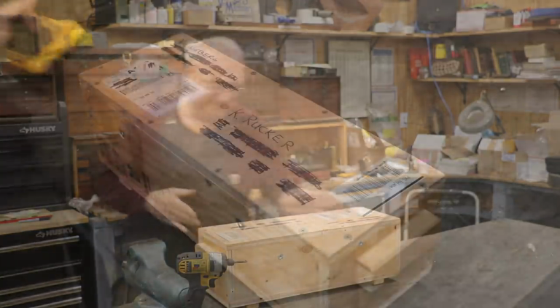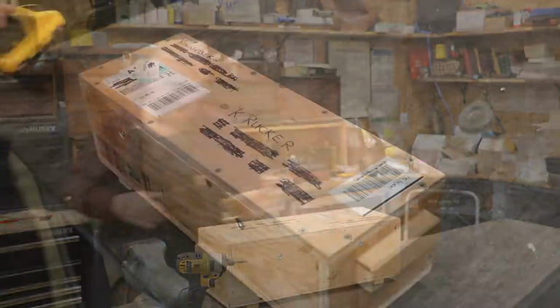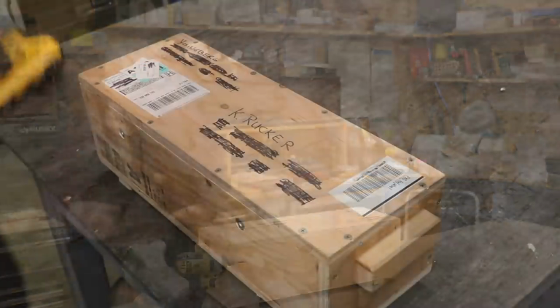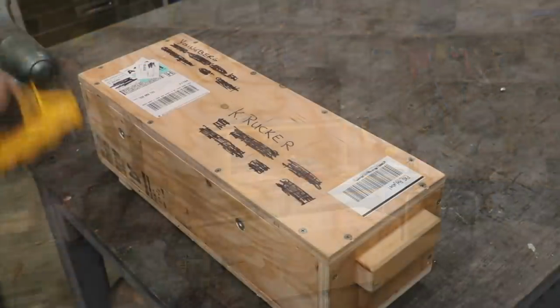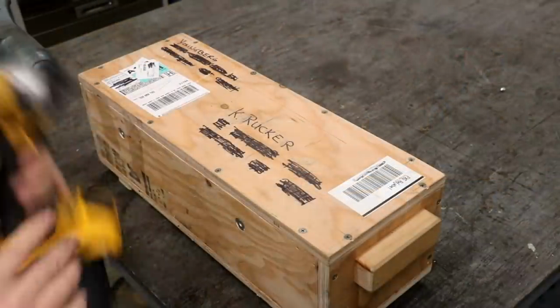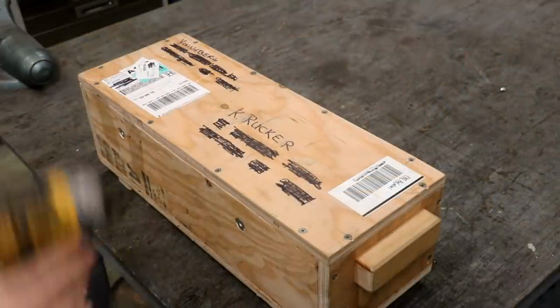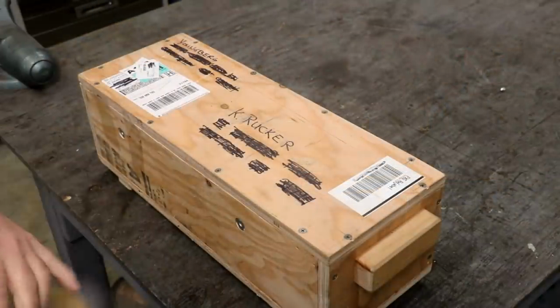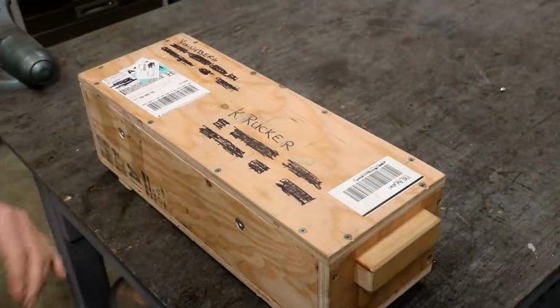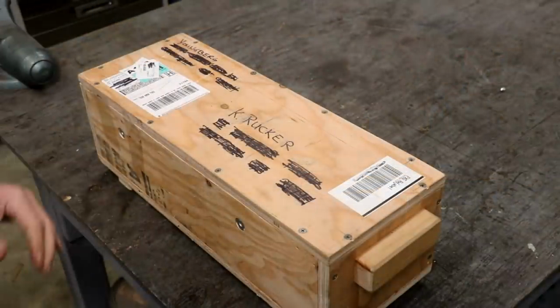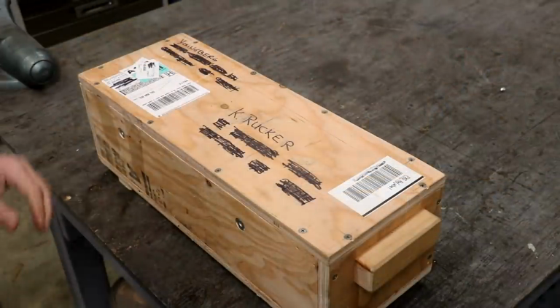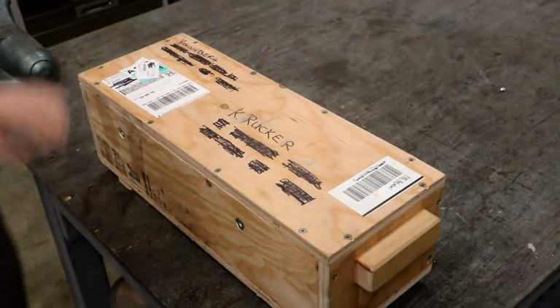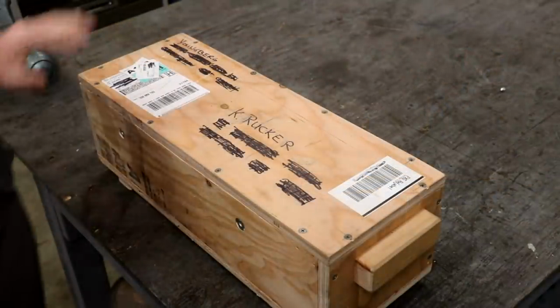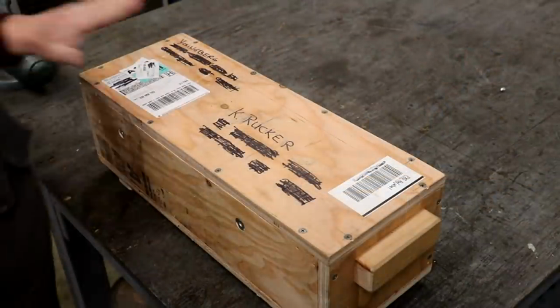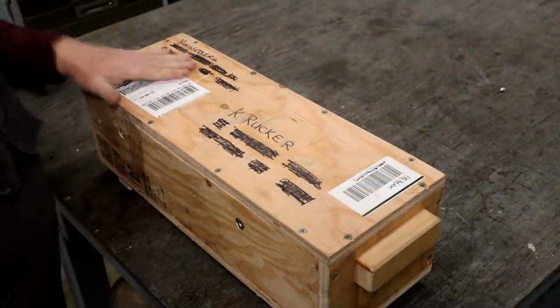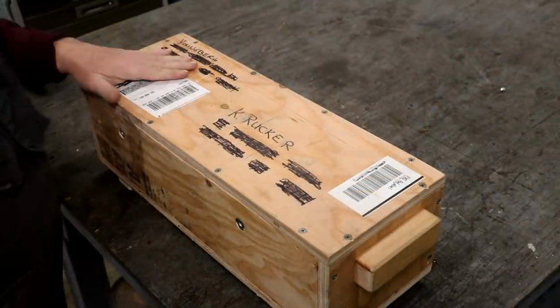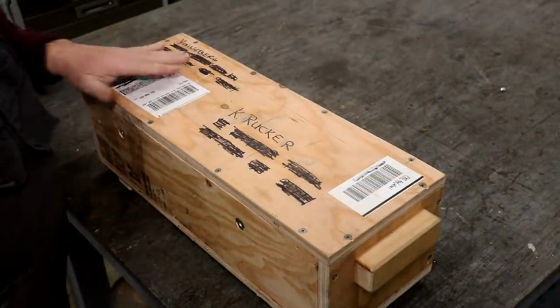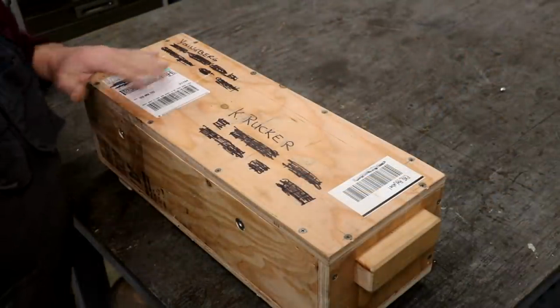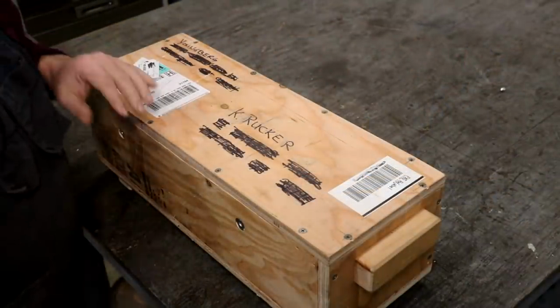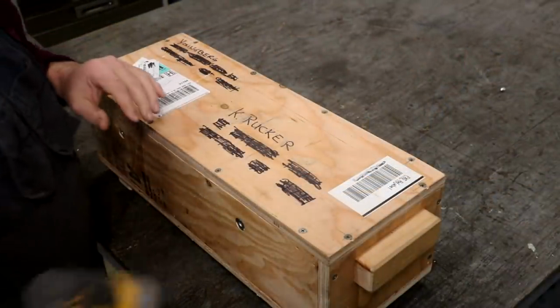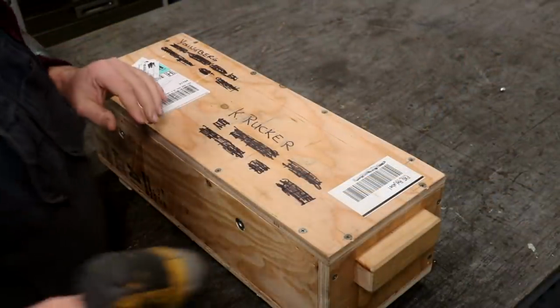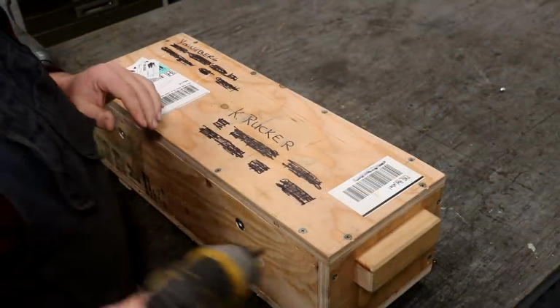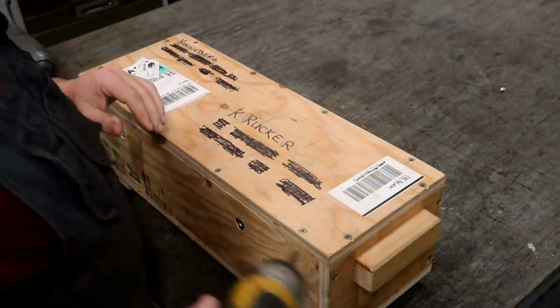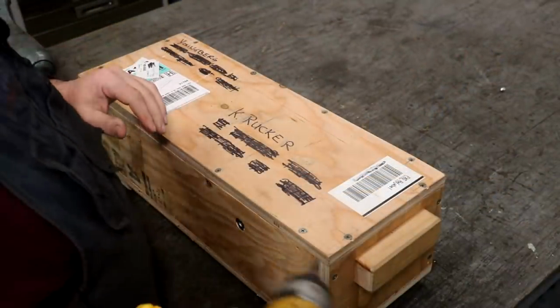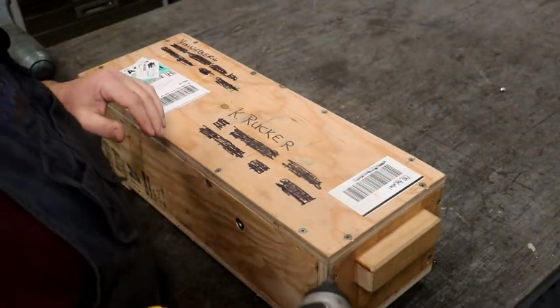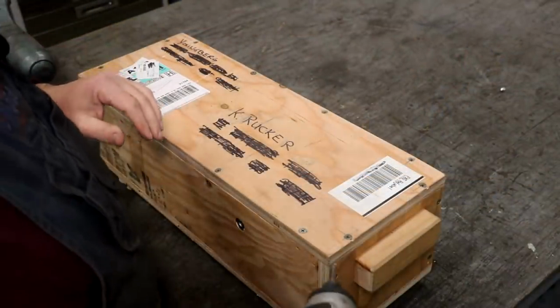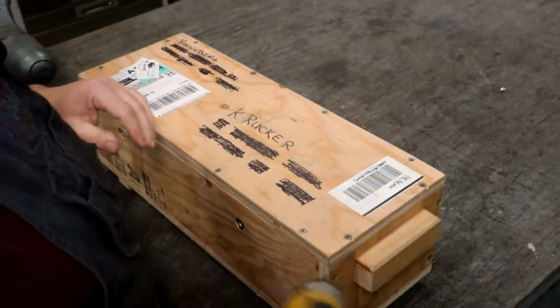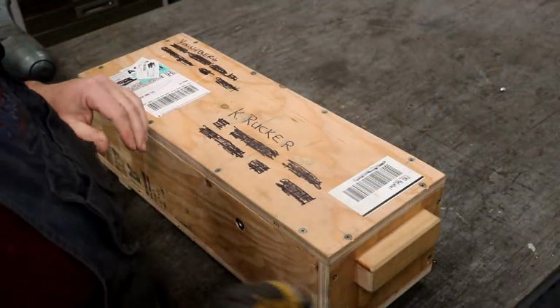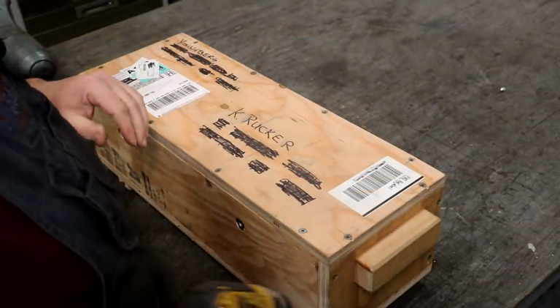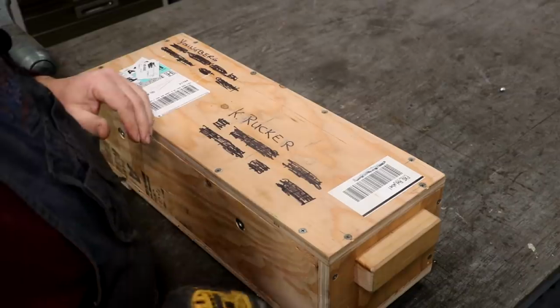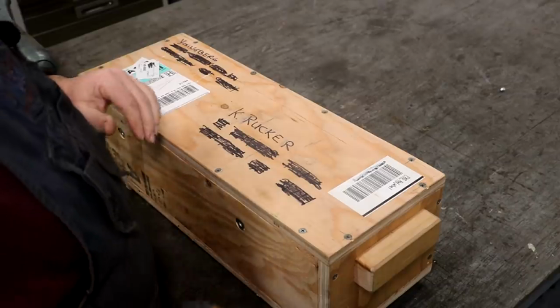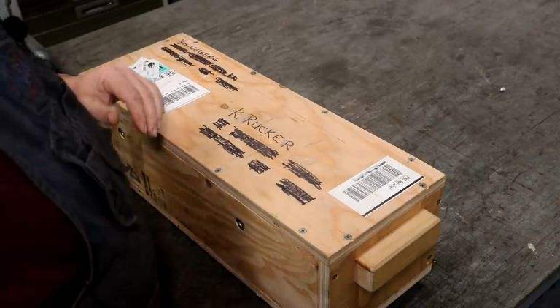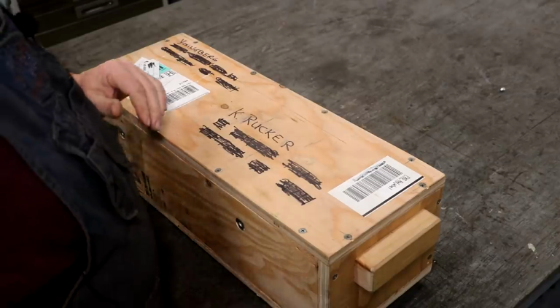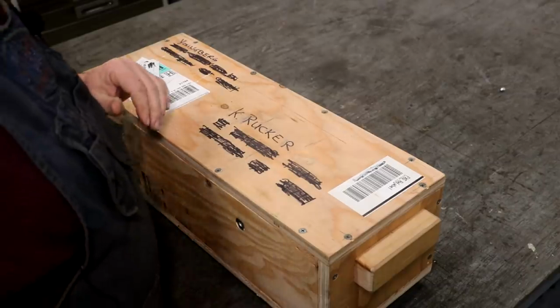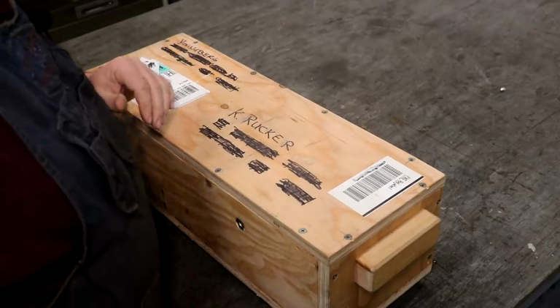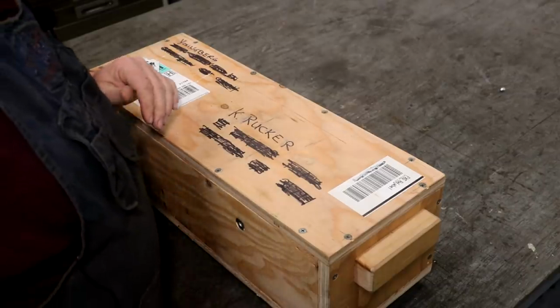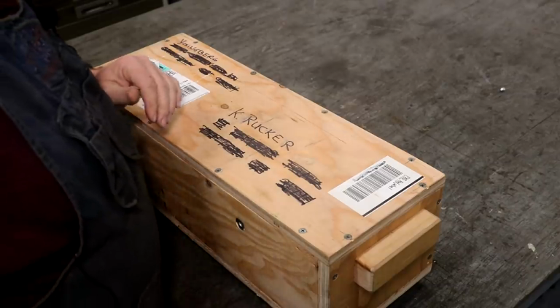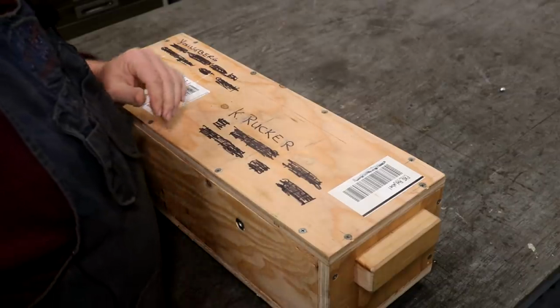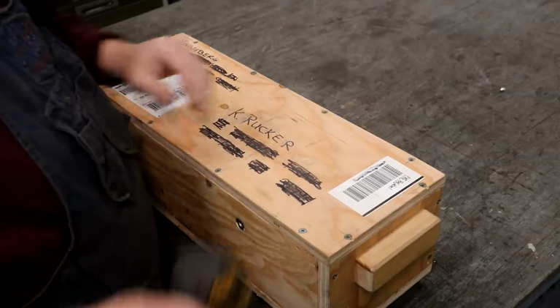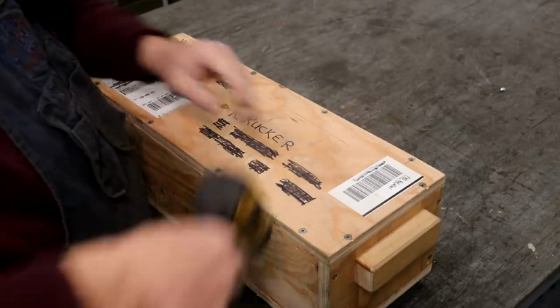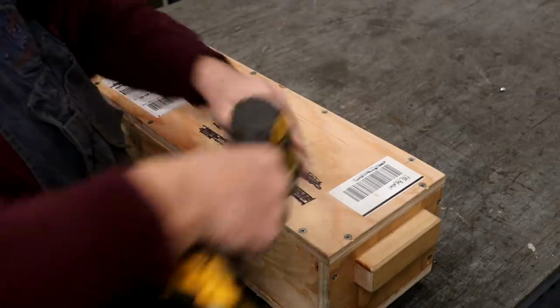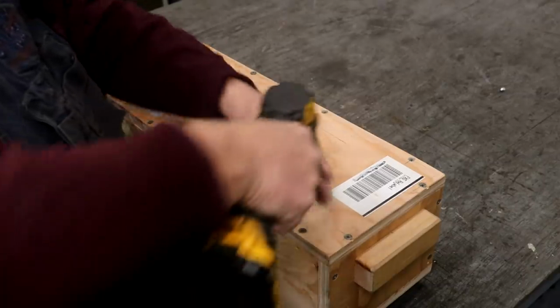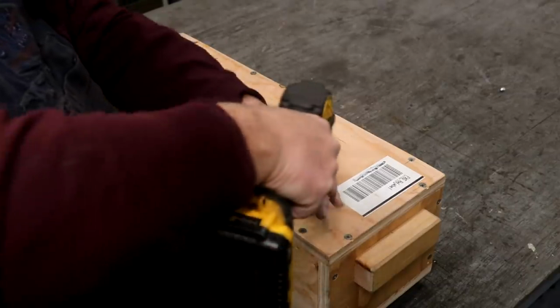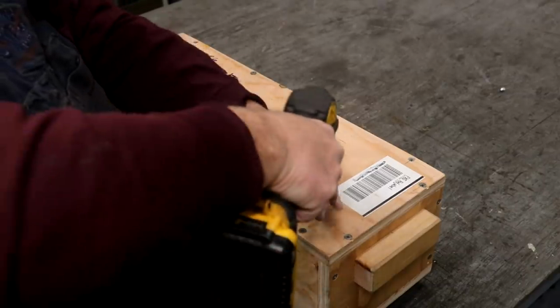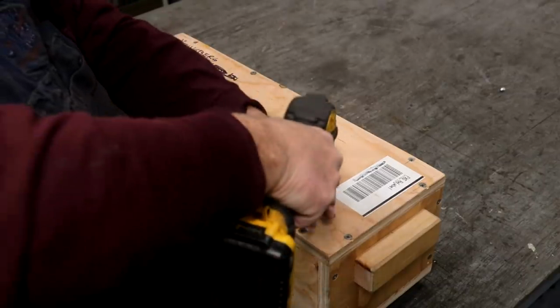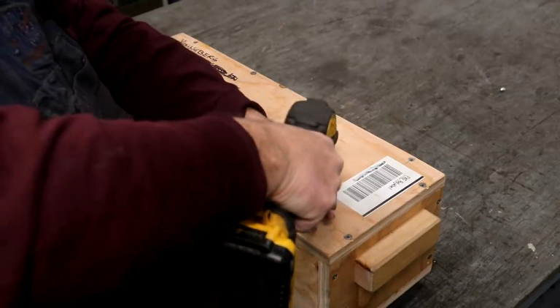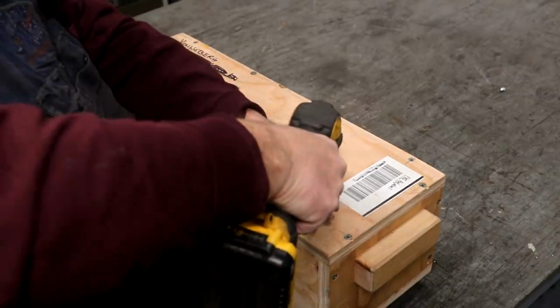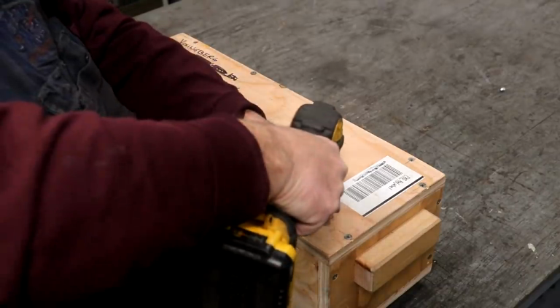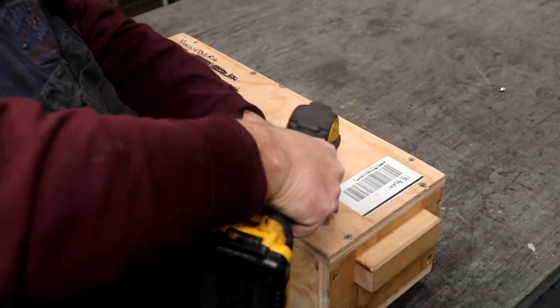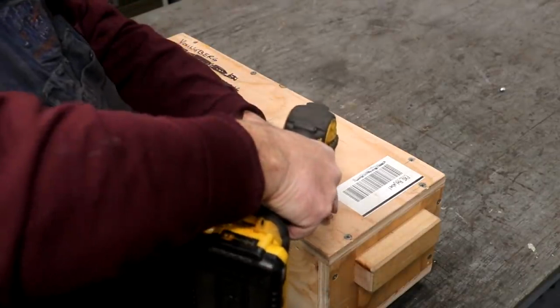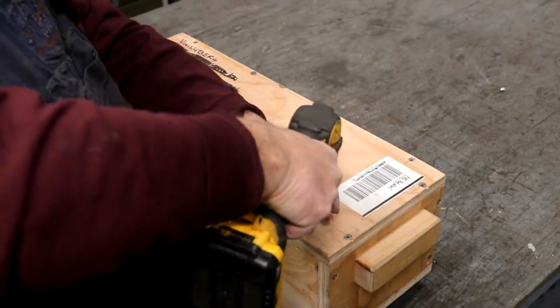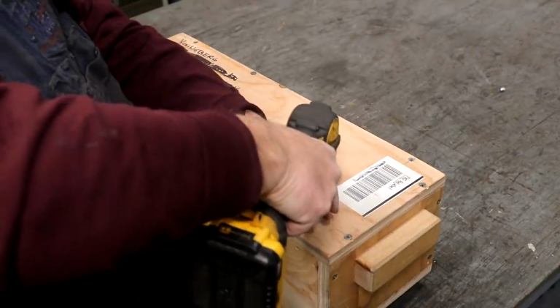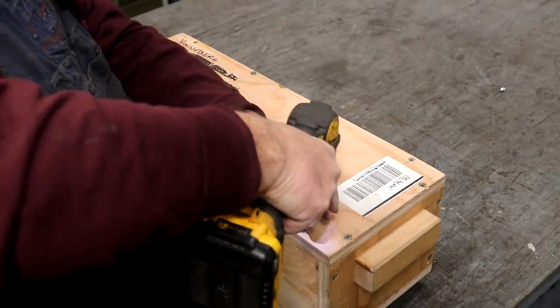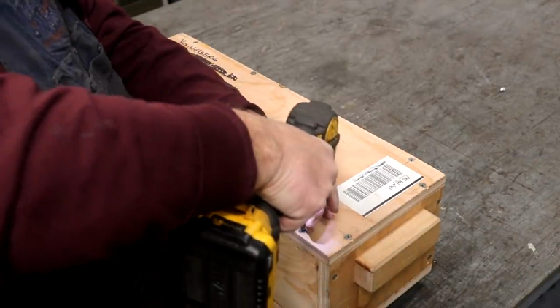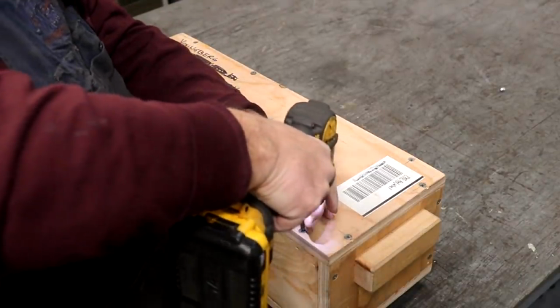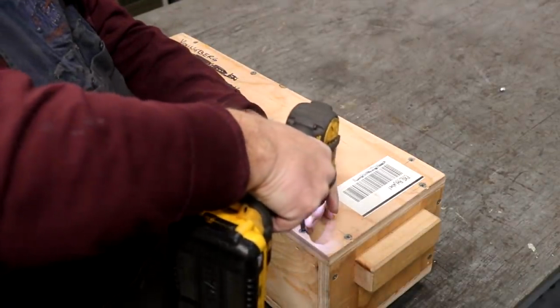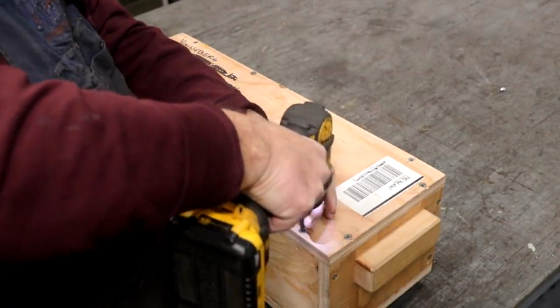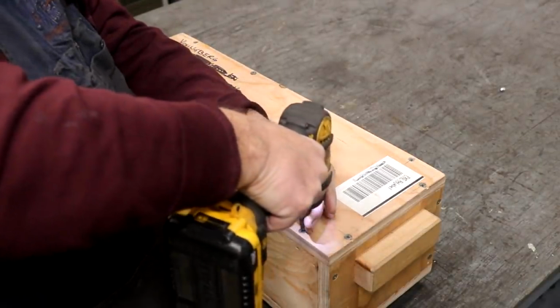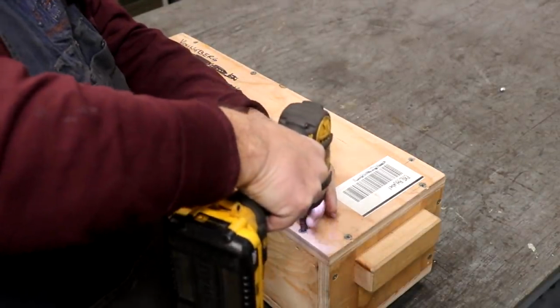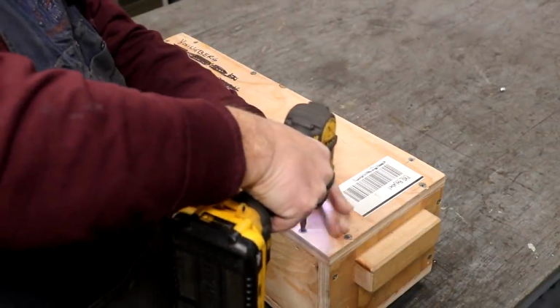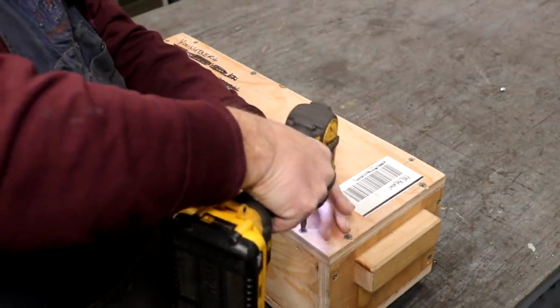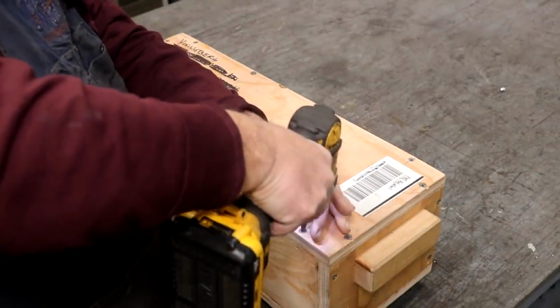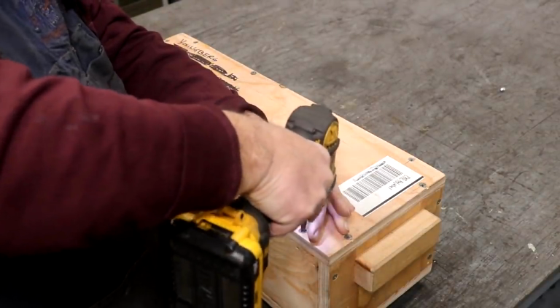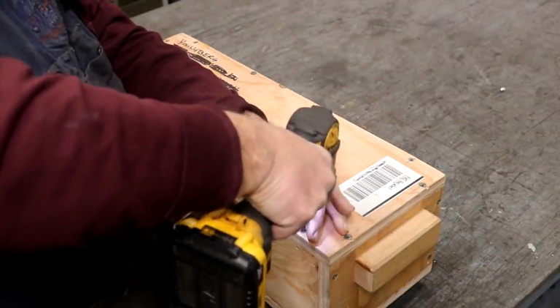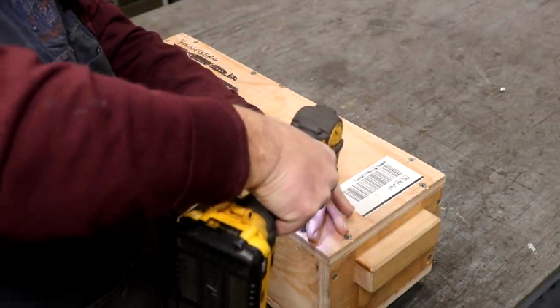A beautifully packaged crate arrived in the mail. I'm going to take it apart and see what's inside.